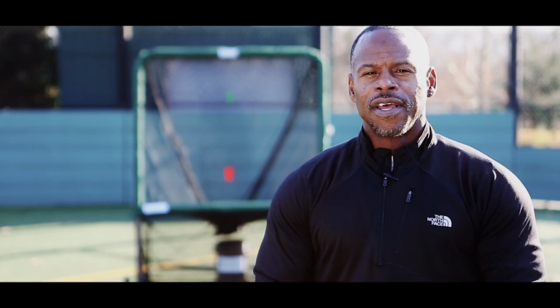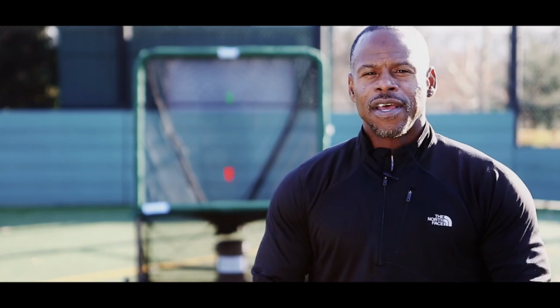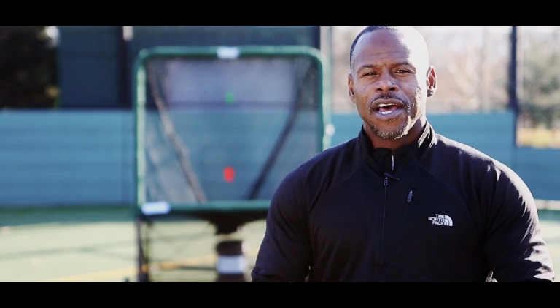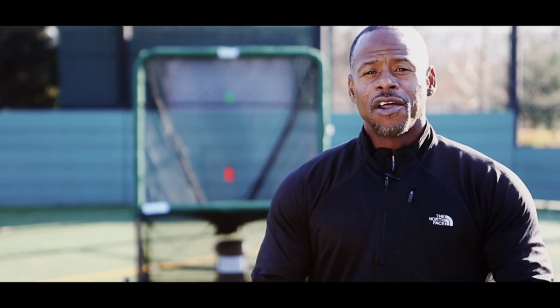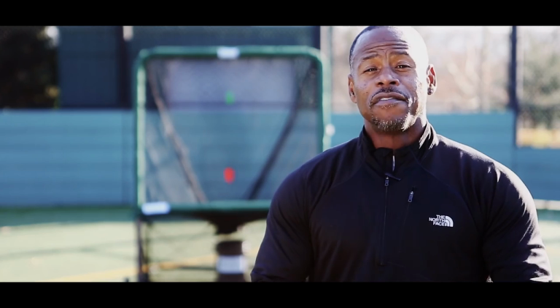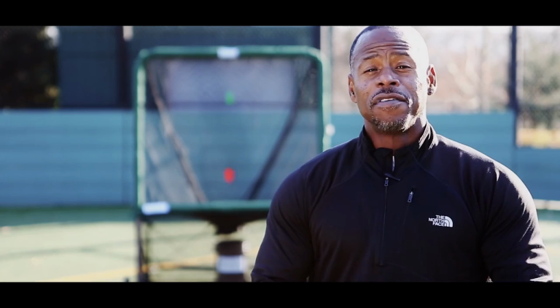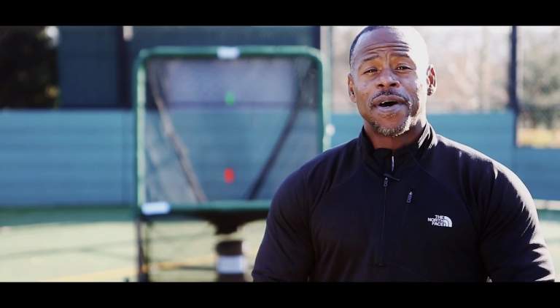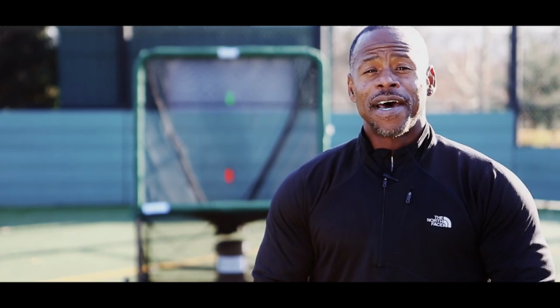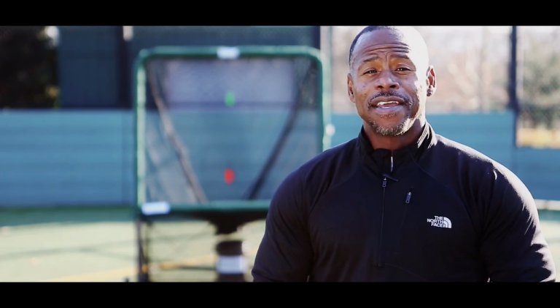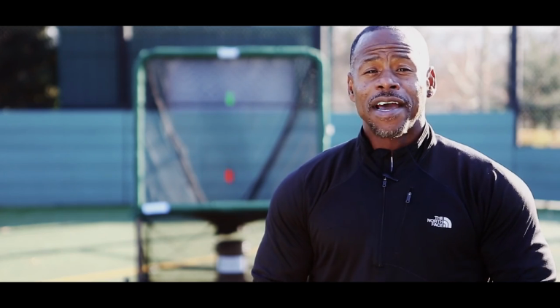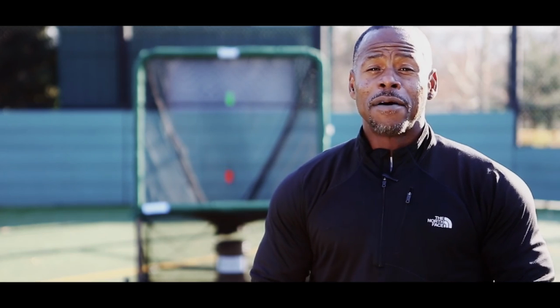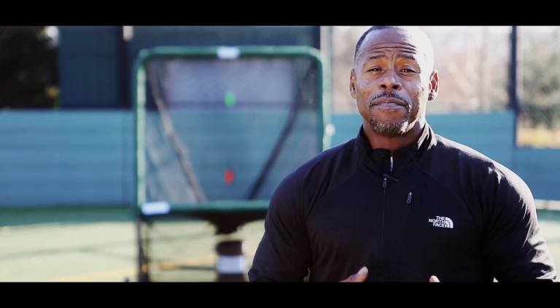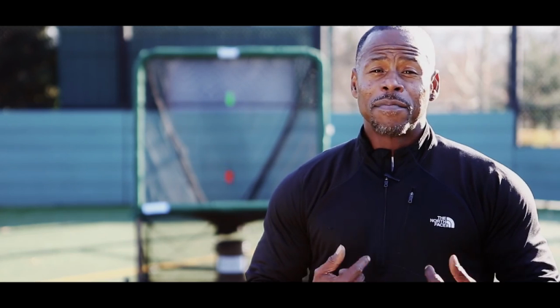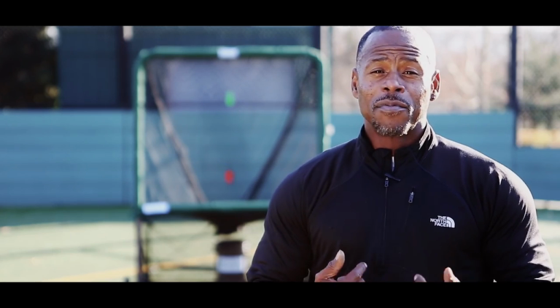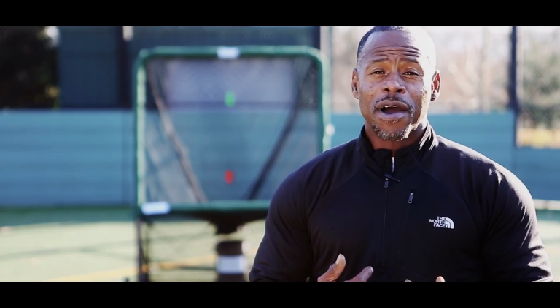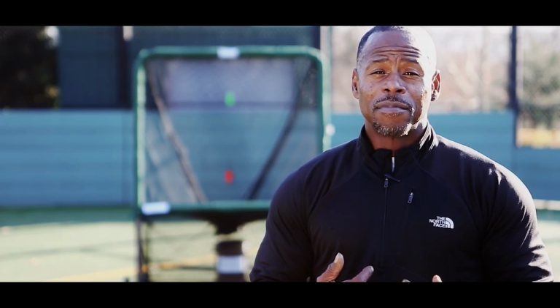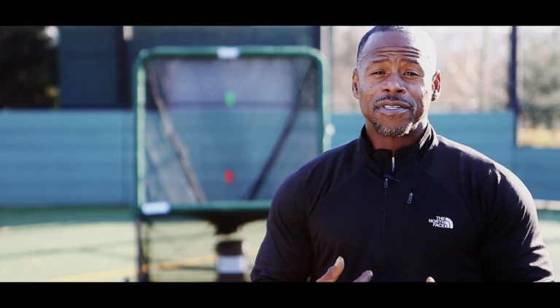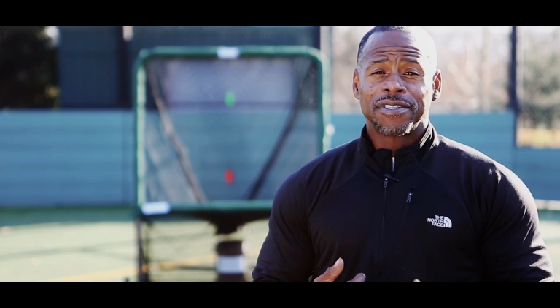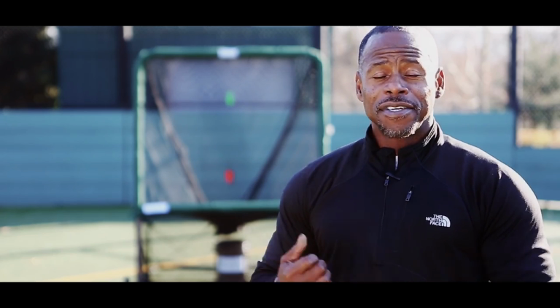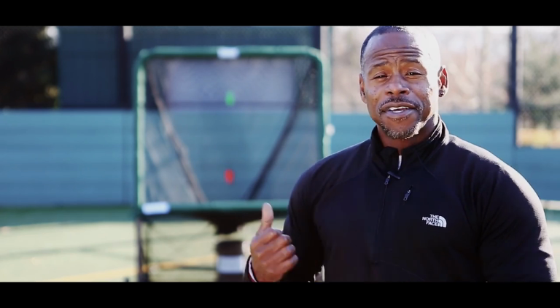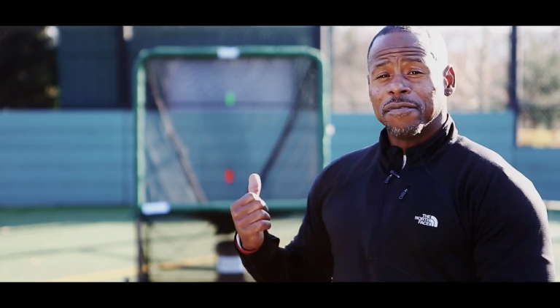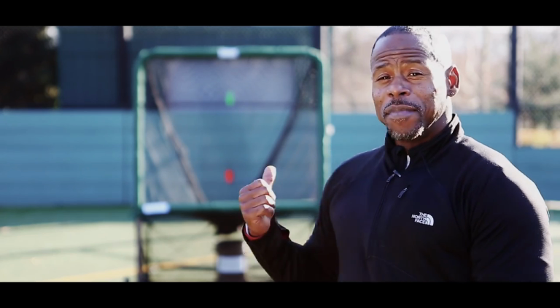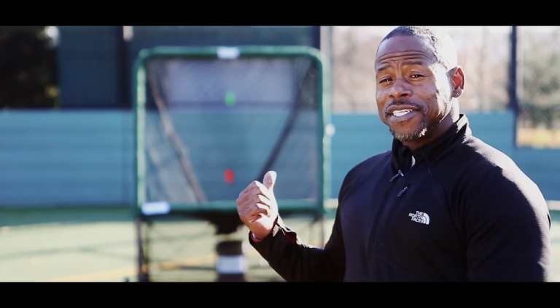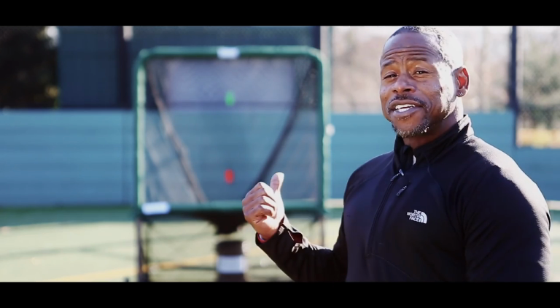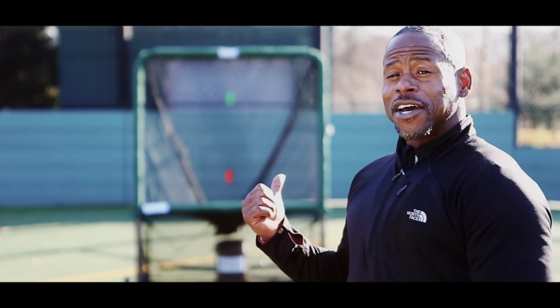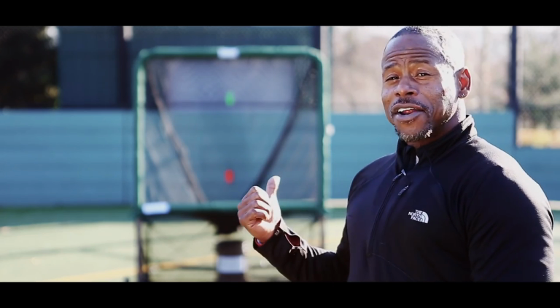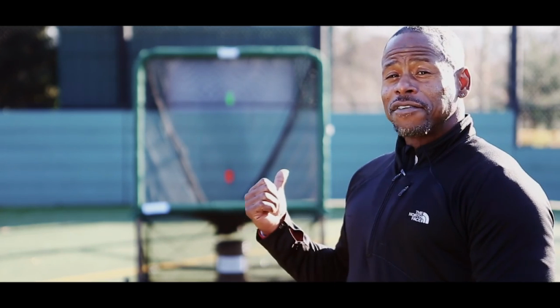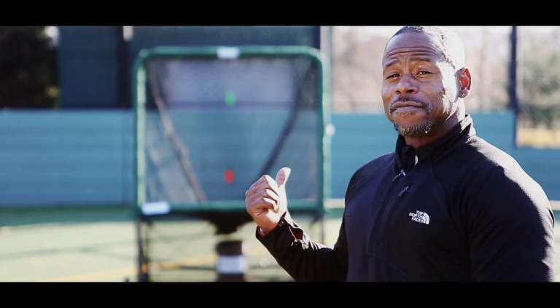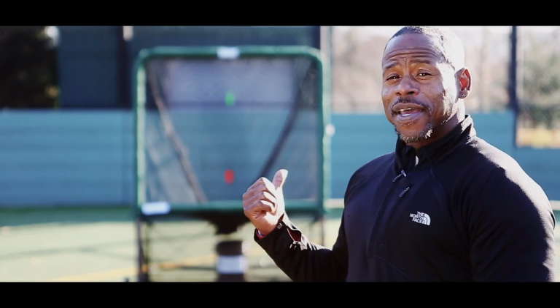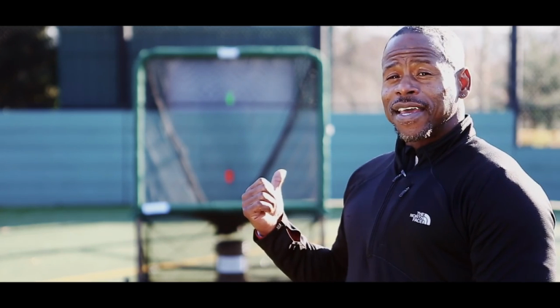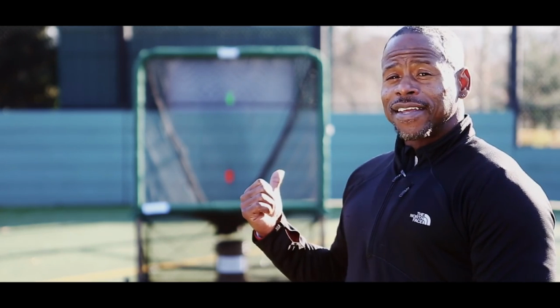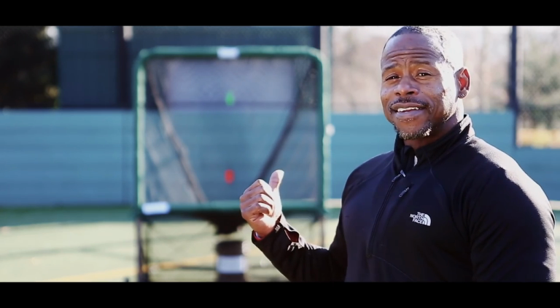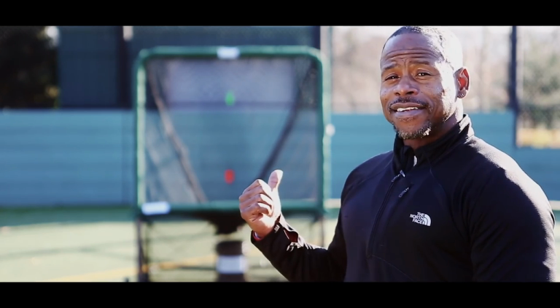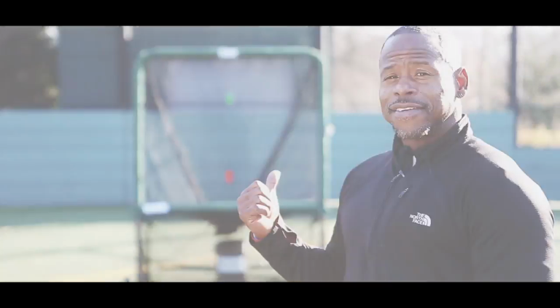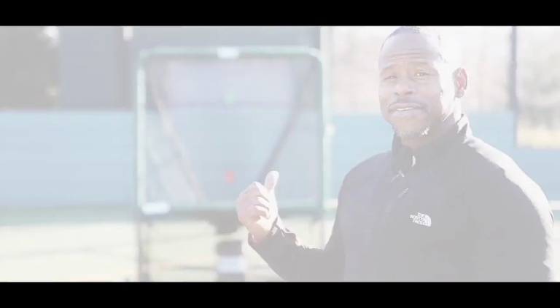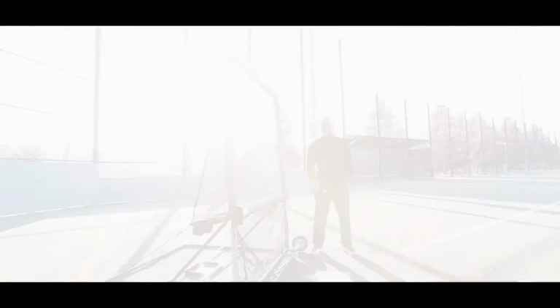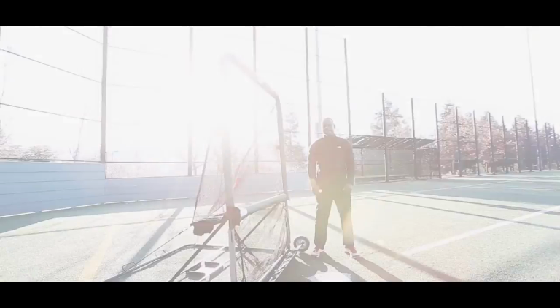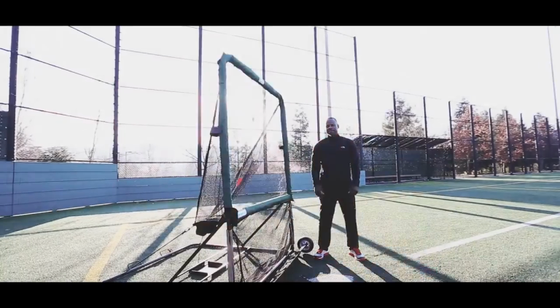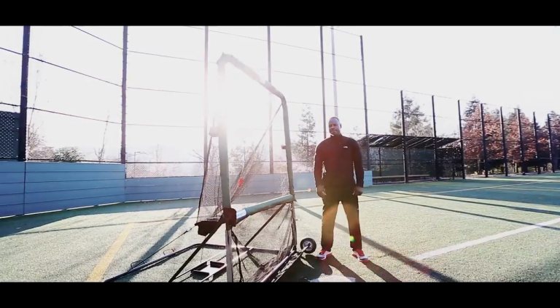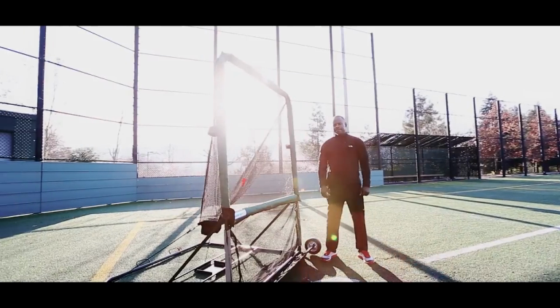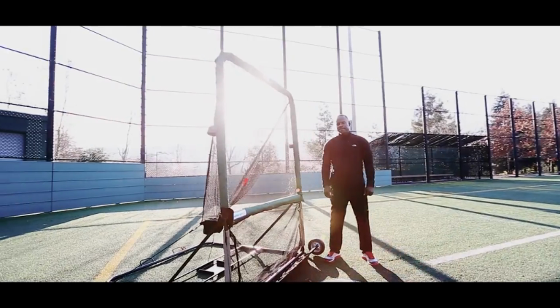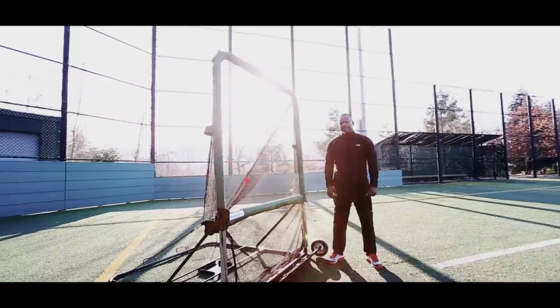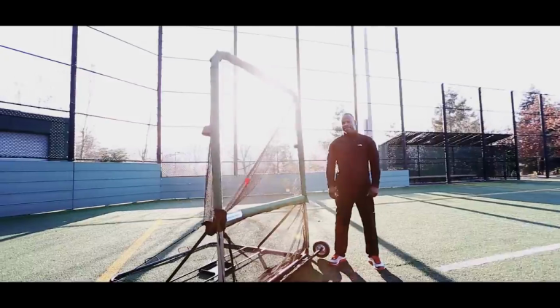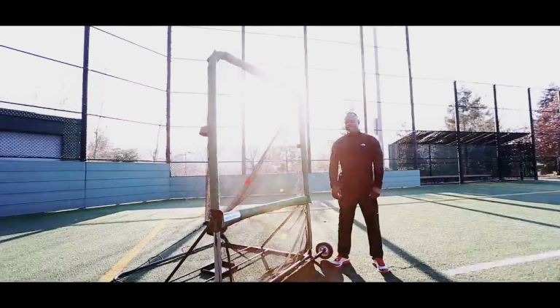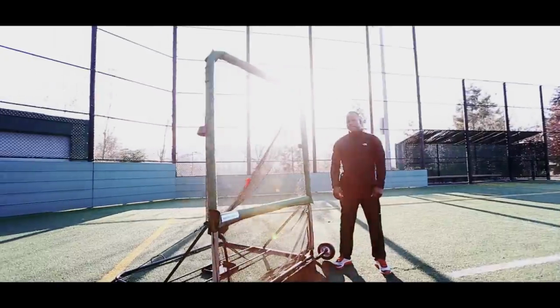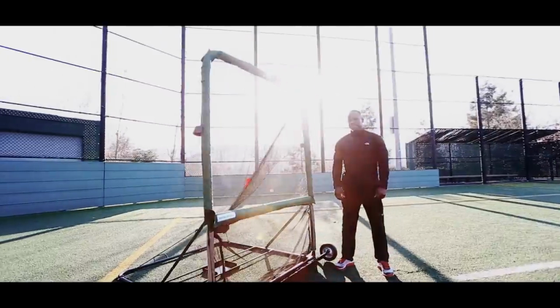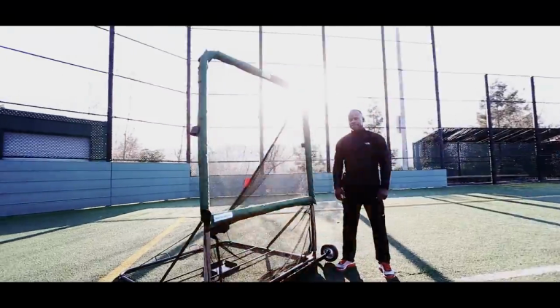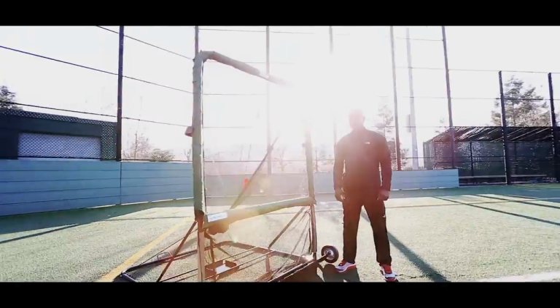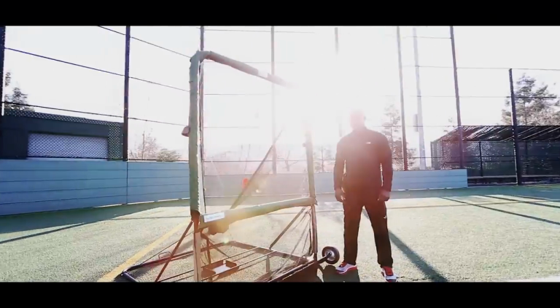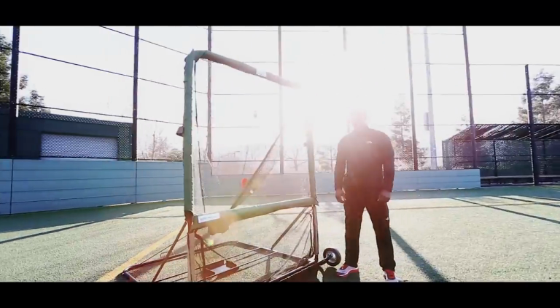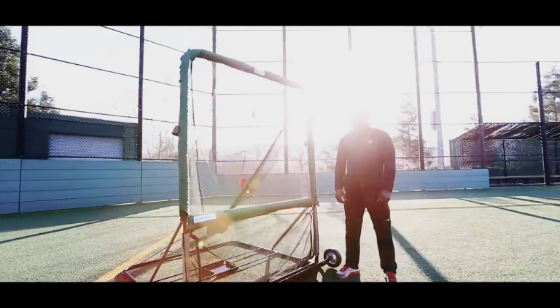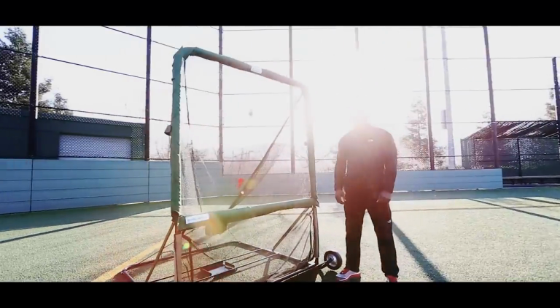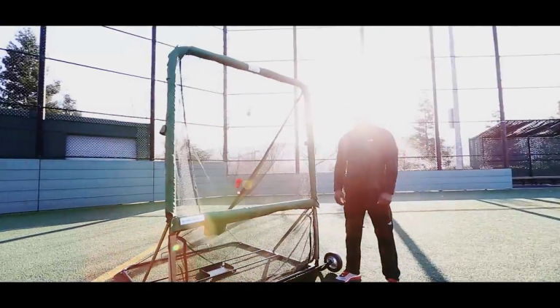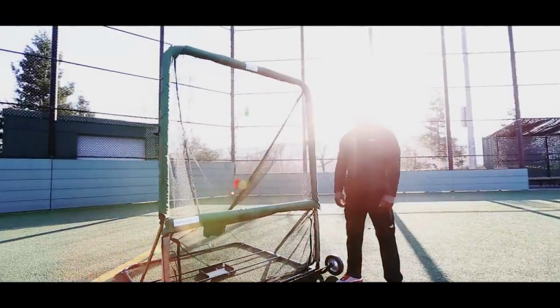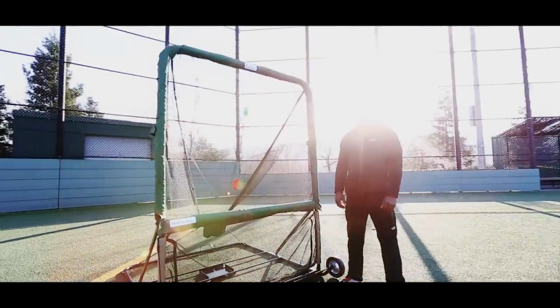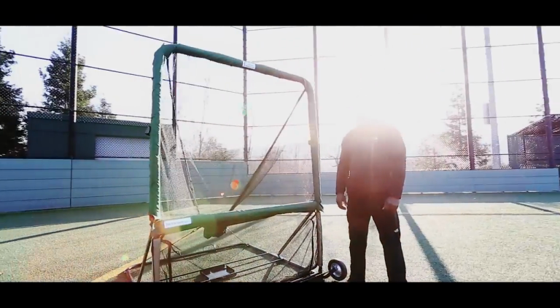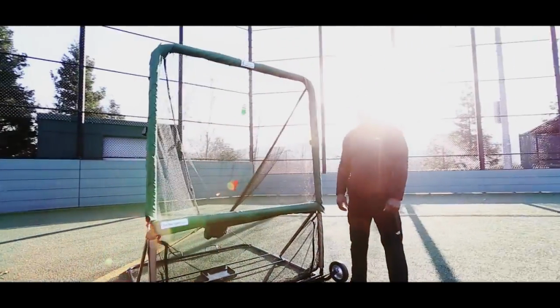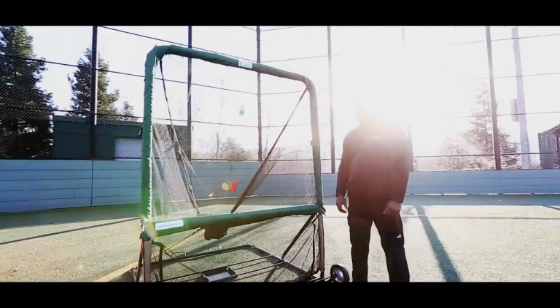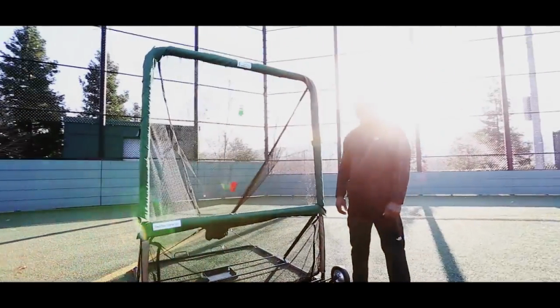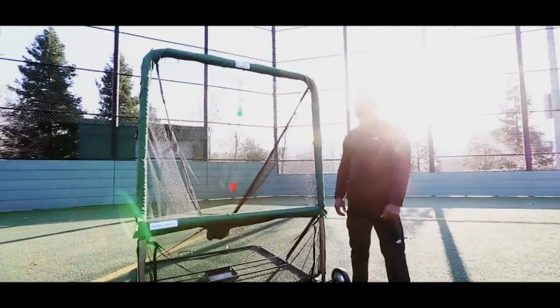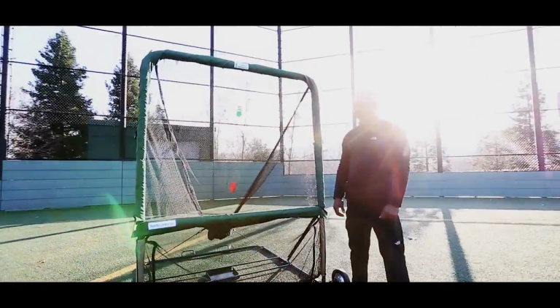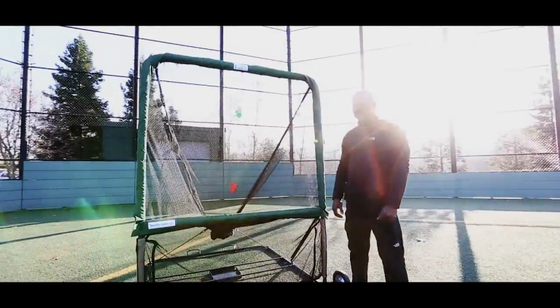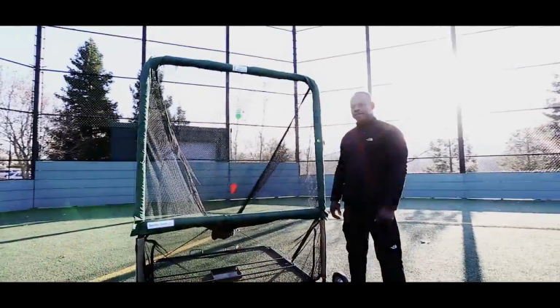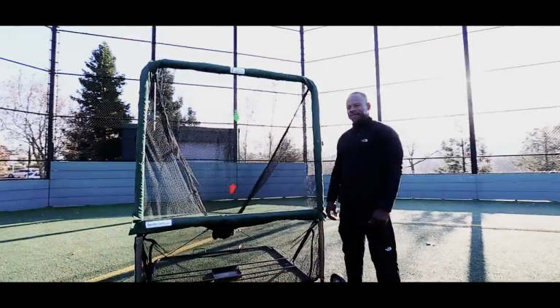Hello everybody, I'm Bip Roberts. Meet the Cut-Off Man. What is the Cut-Off Man, and what is its use?